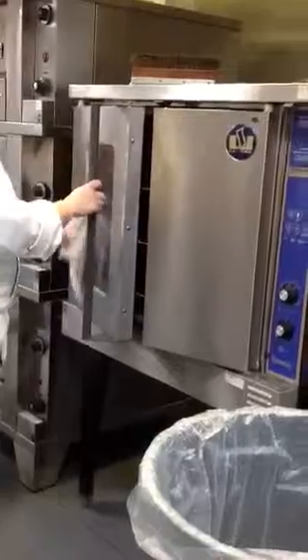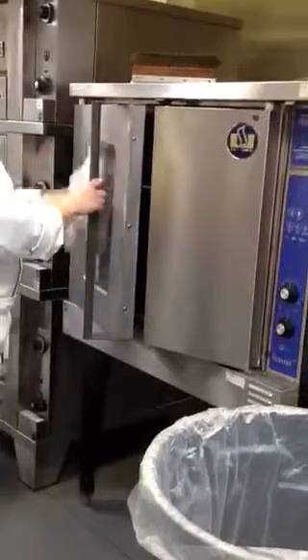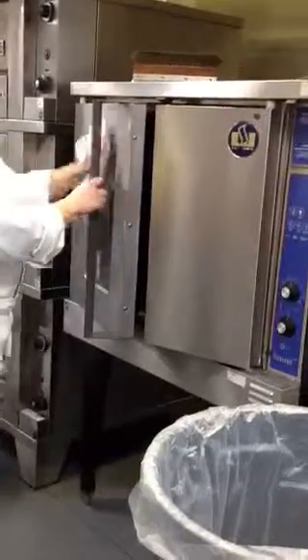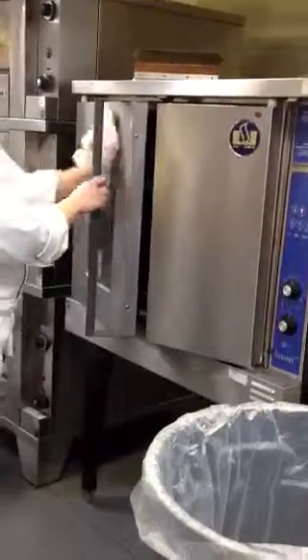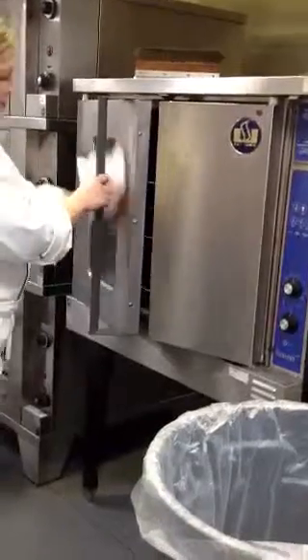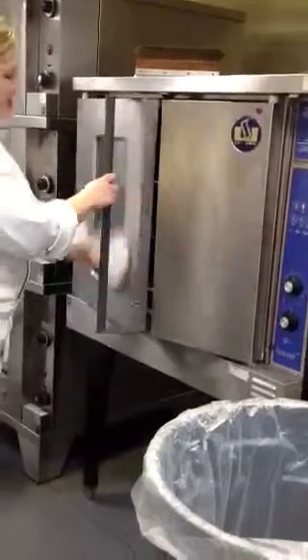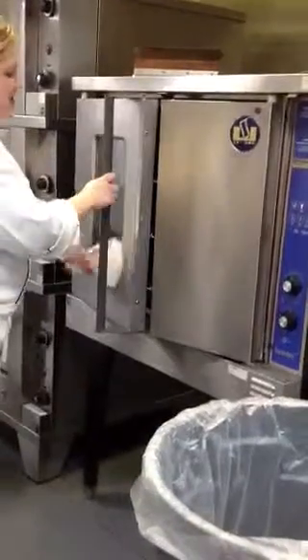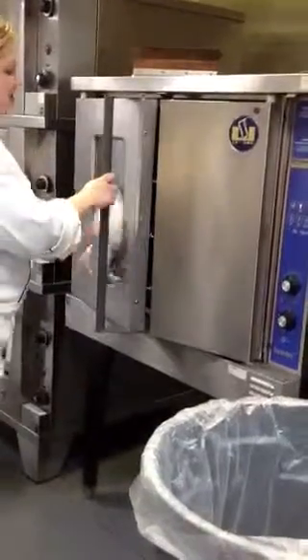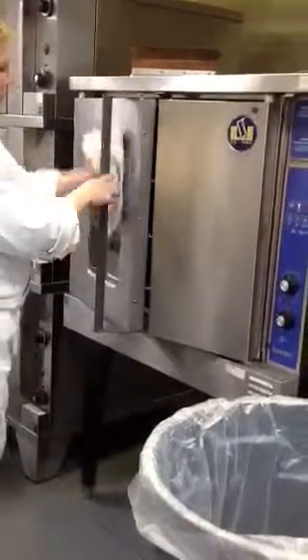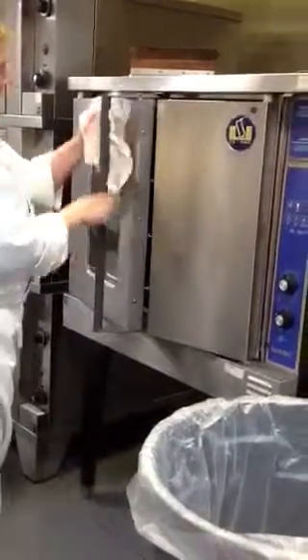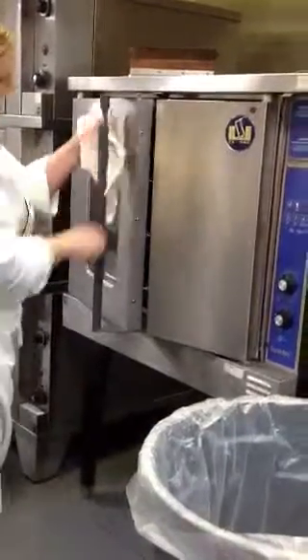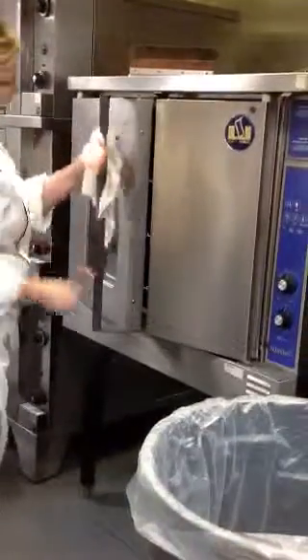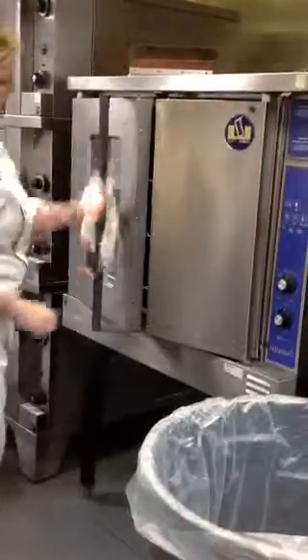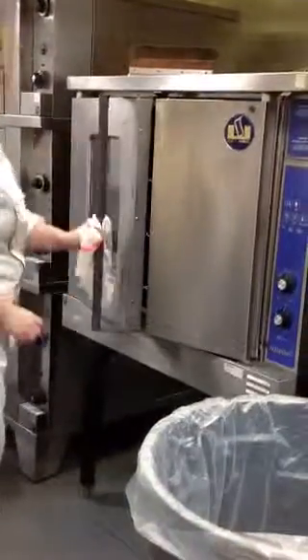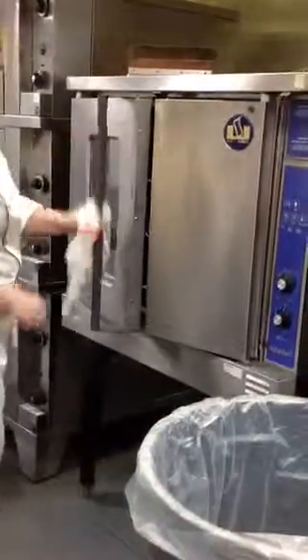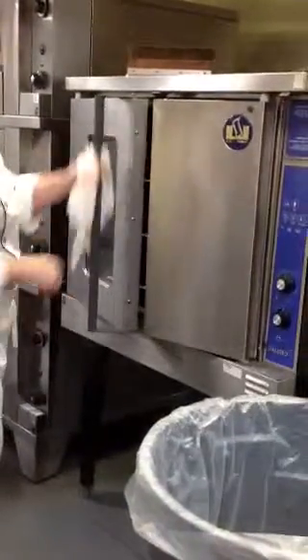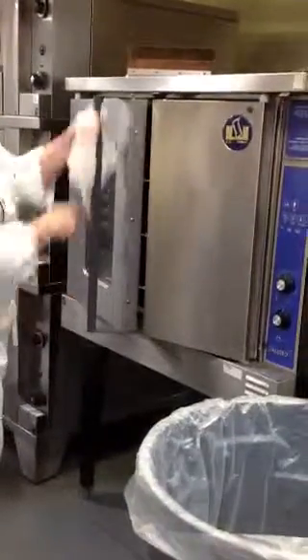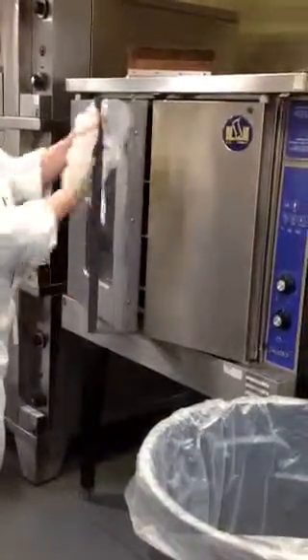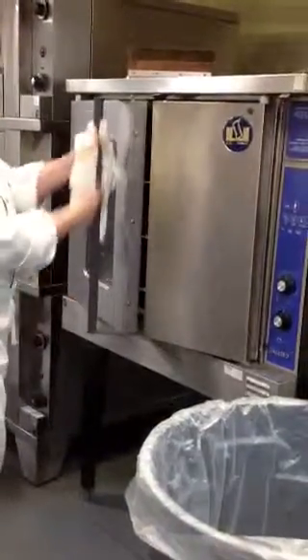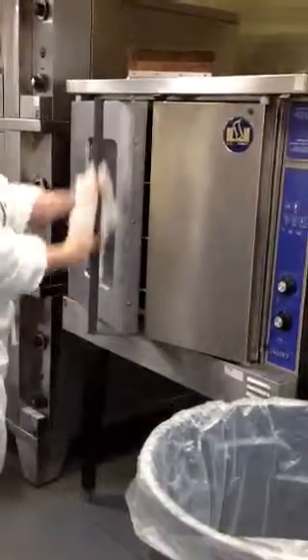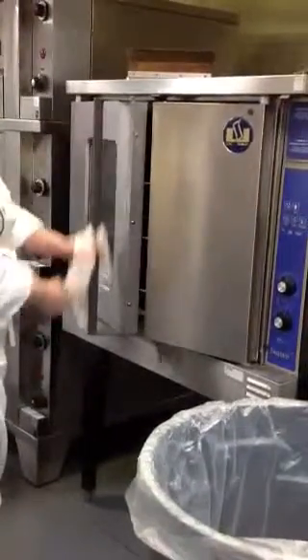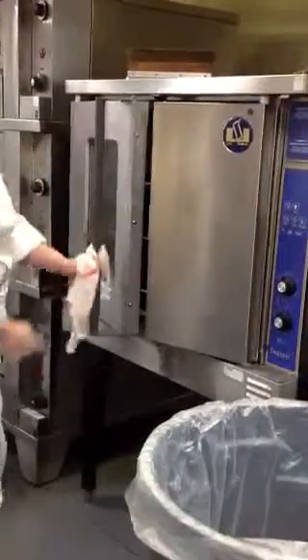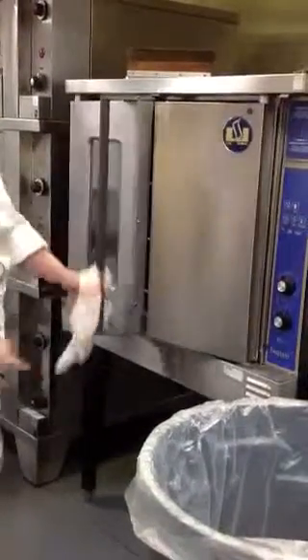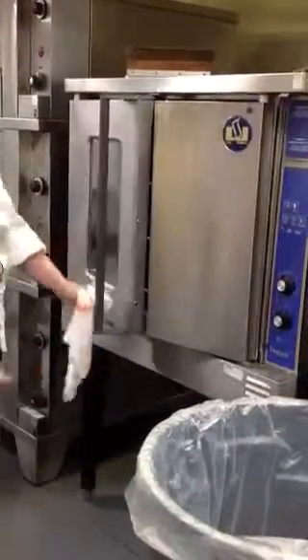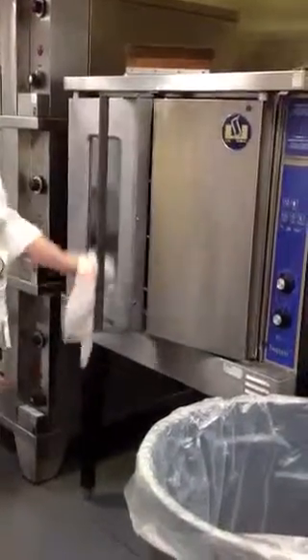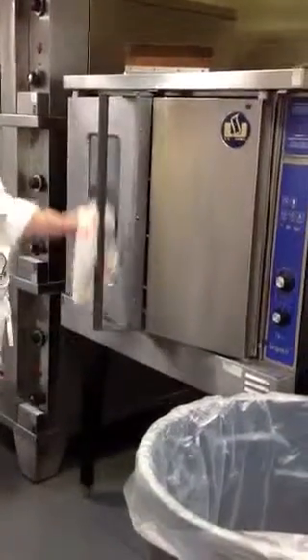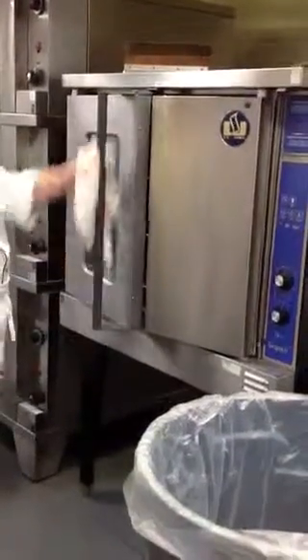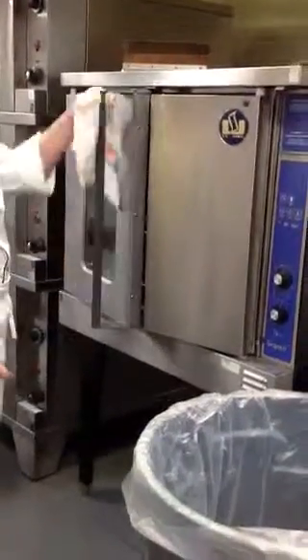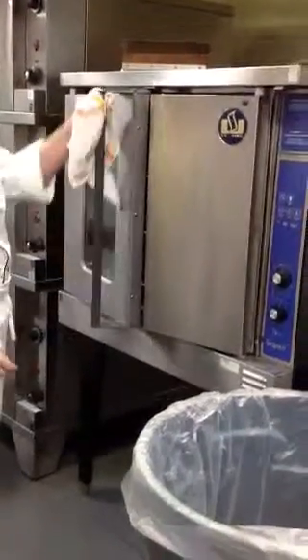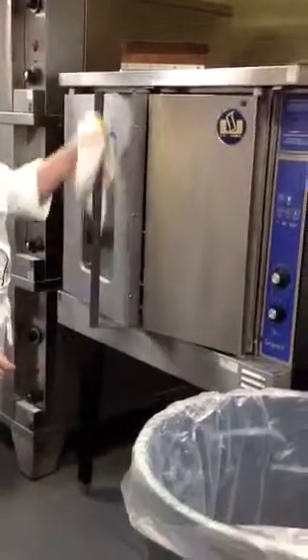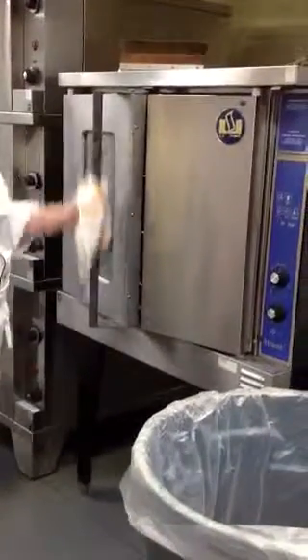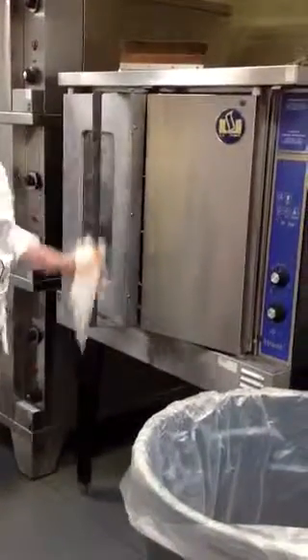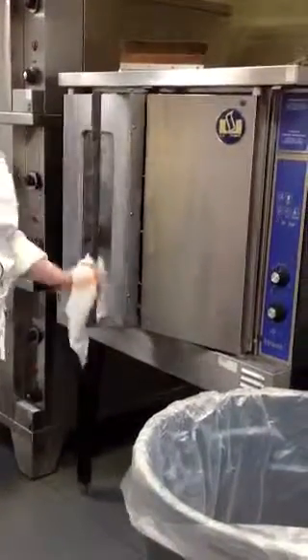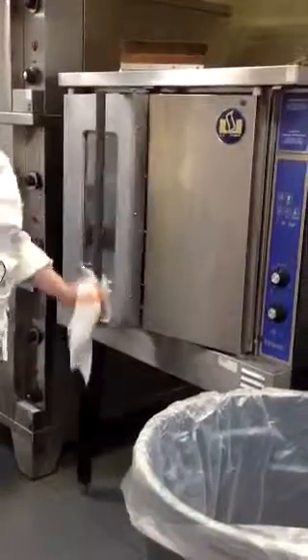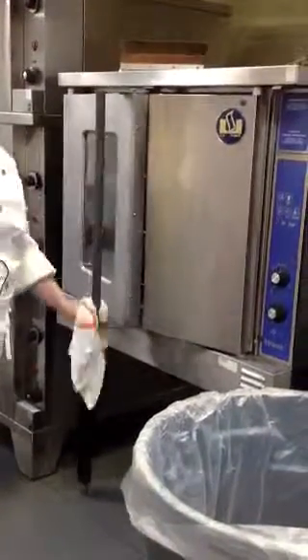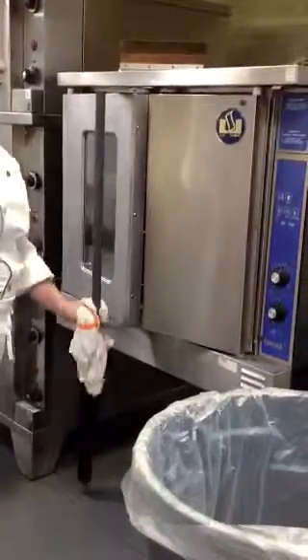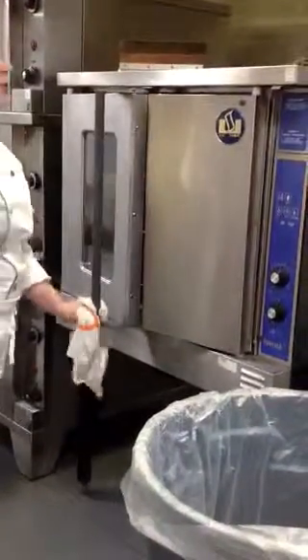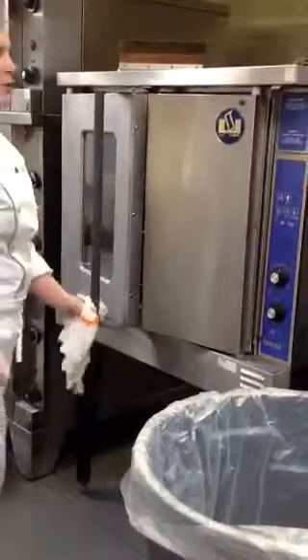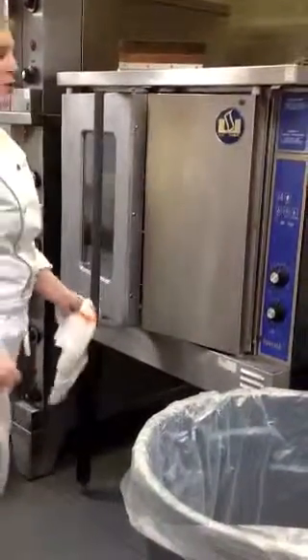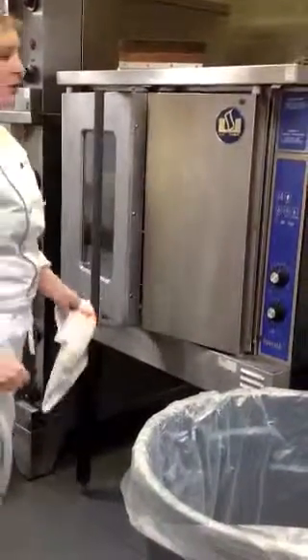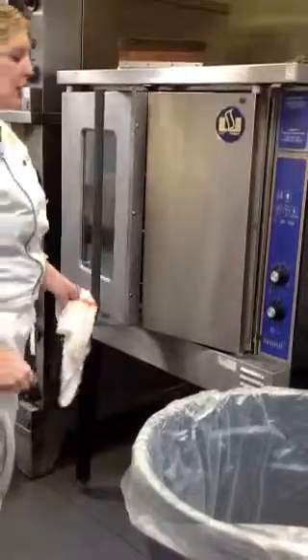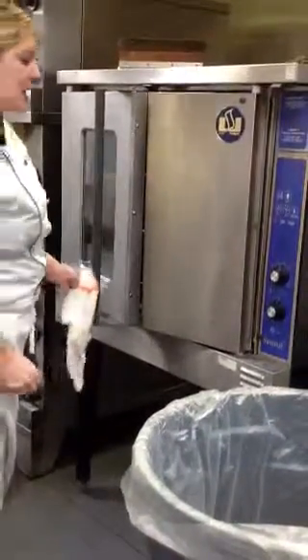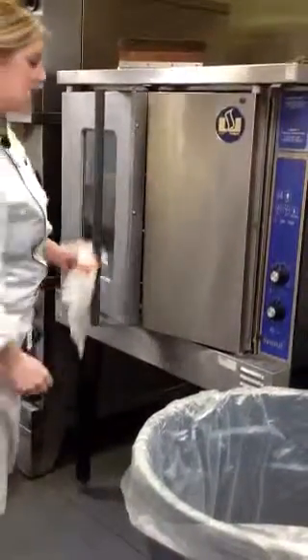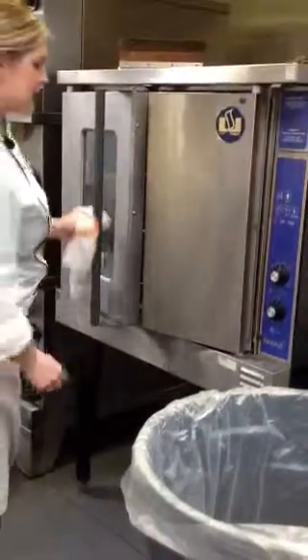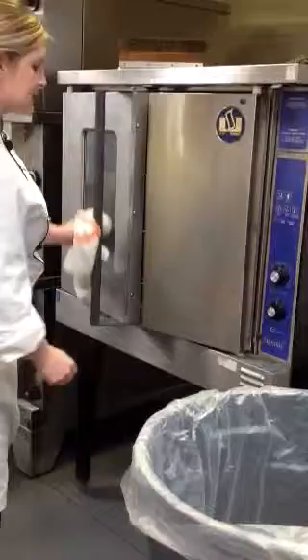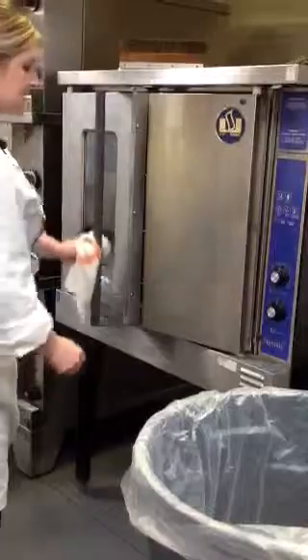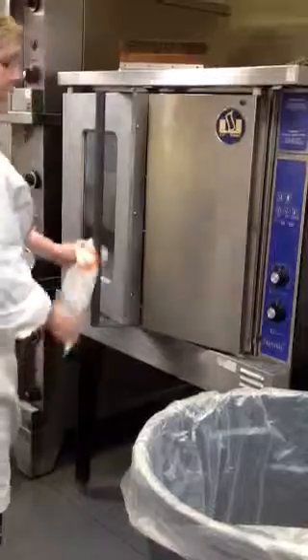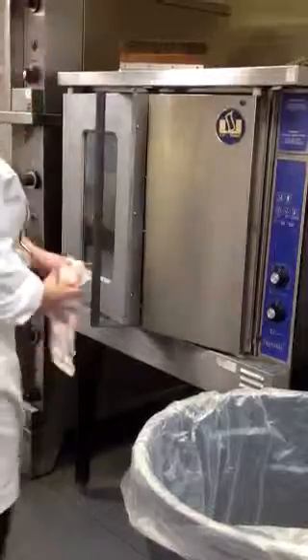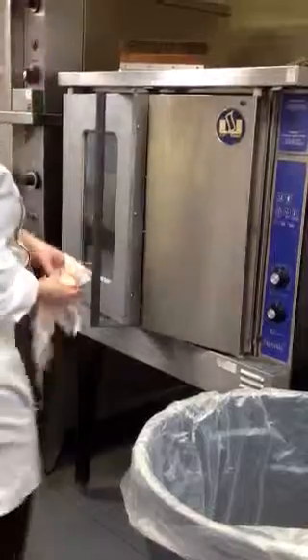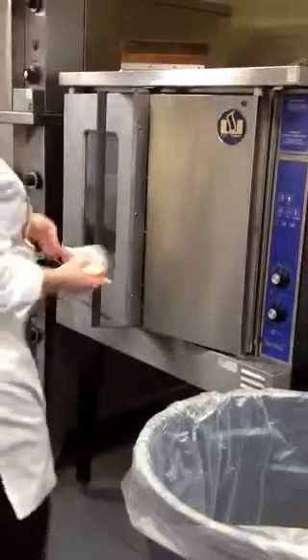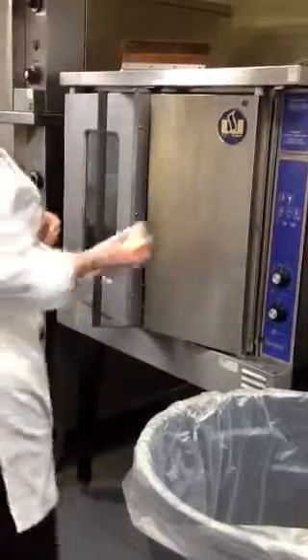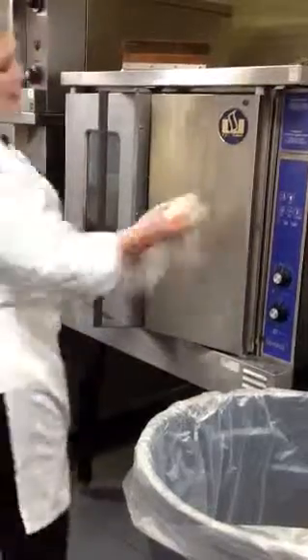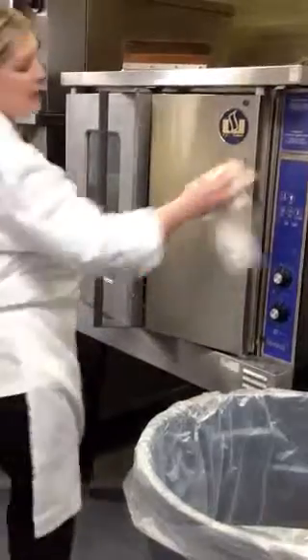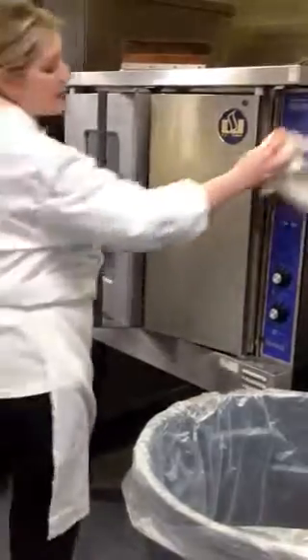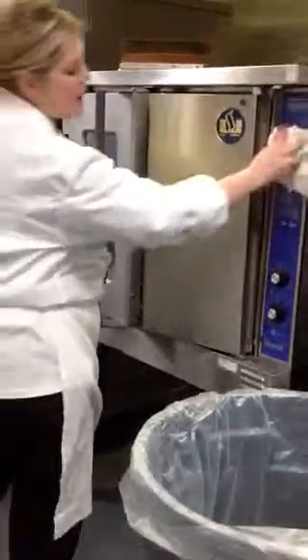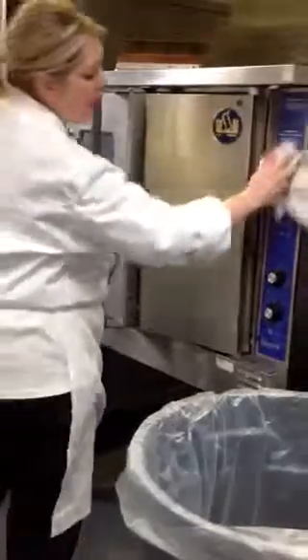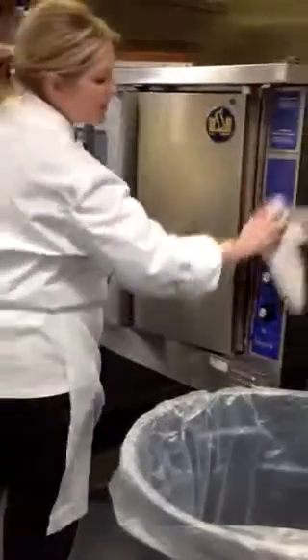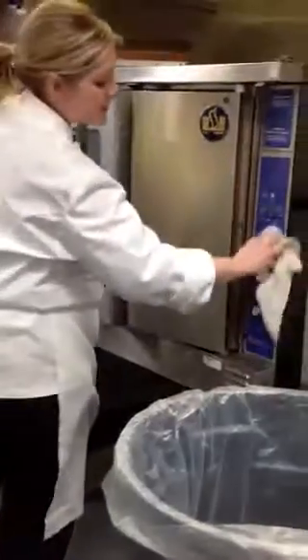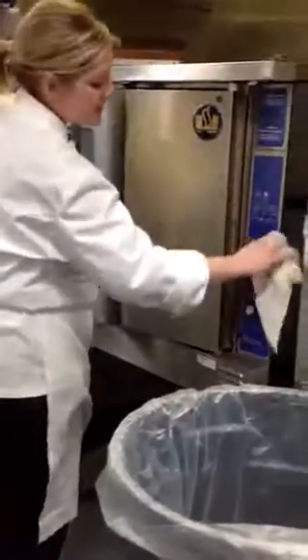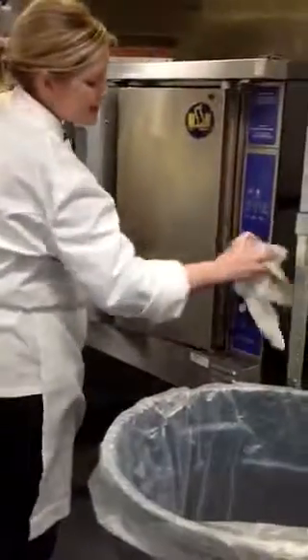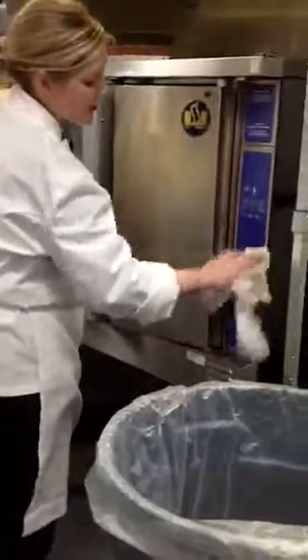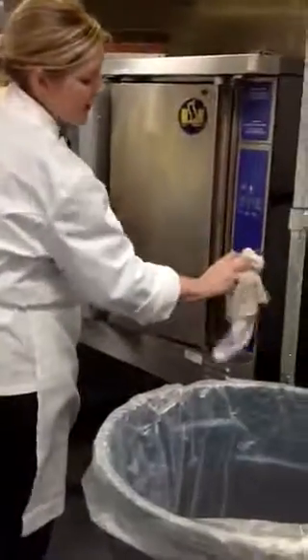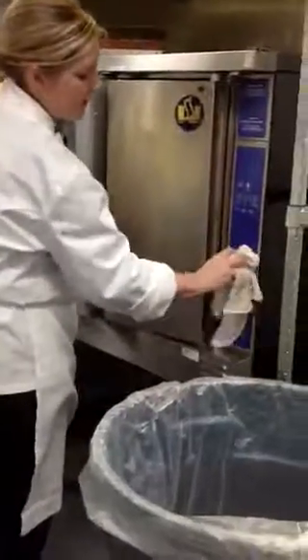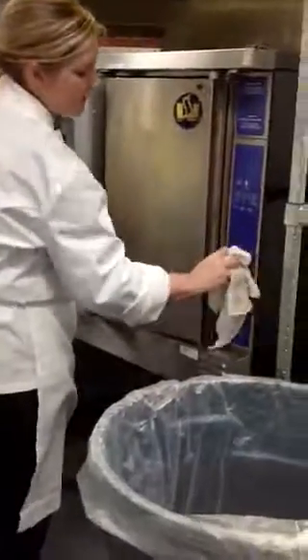And of course, pay close attention to the handle where people grab it with dirty hands, and the knobs as well.